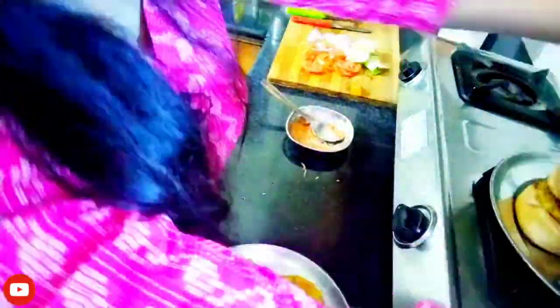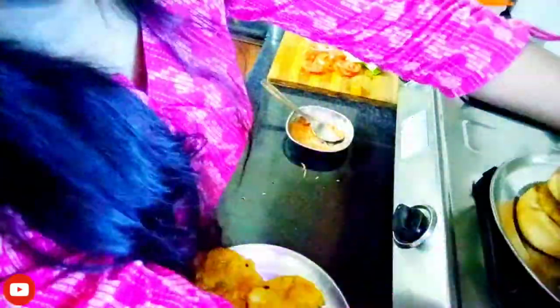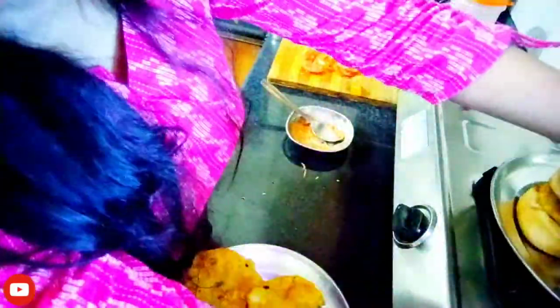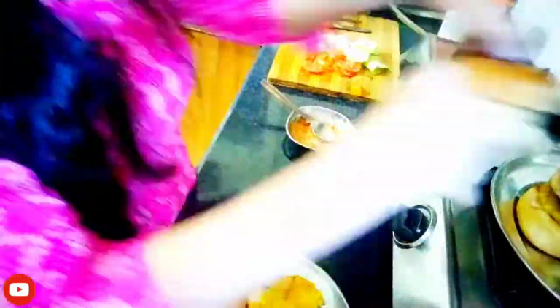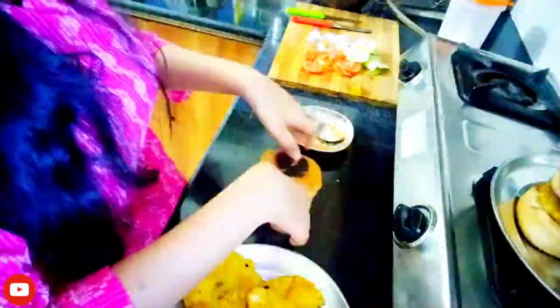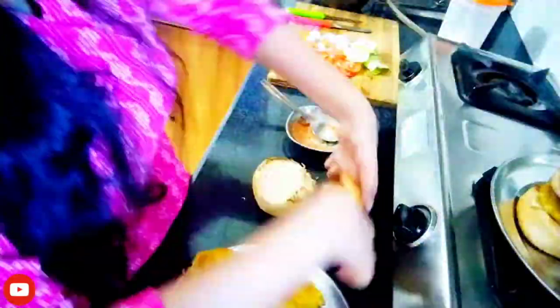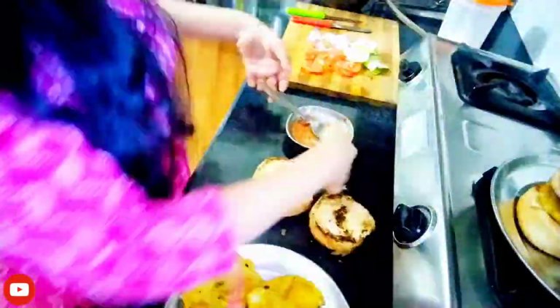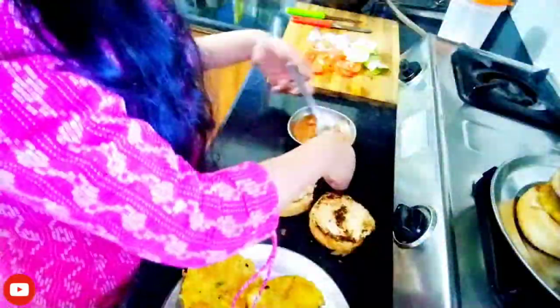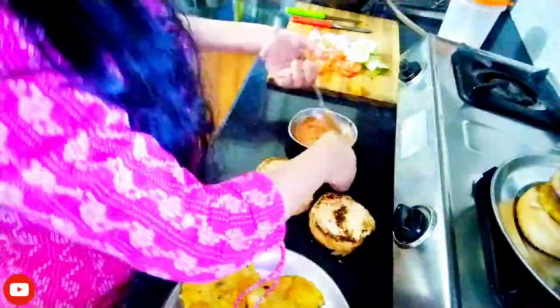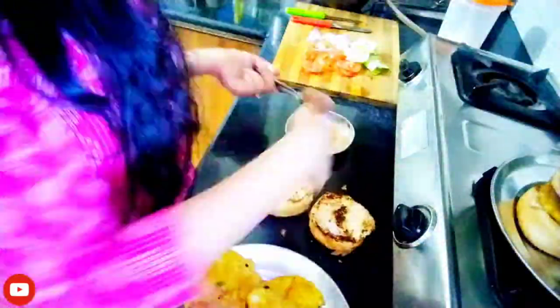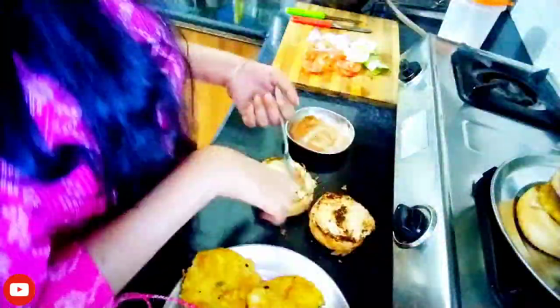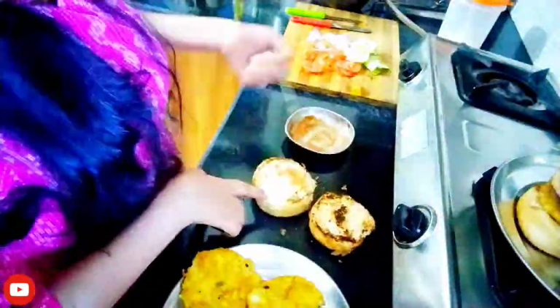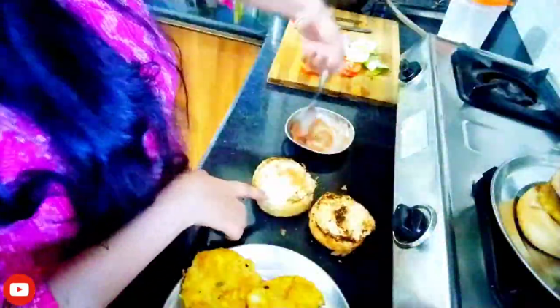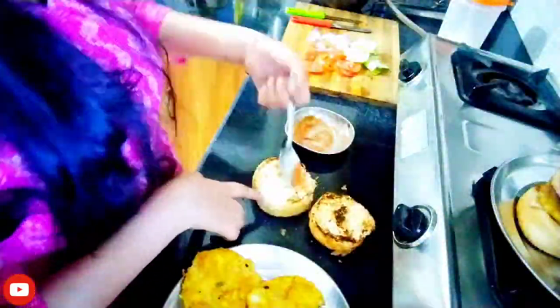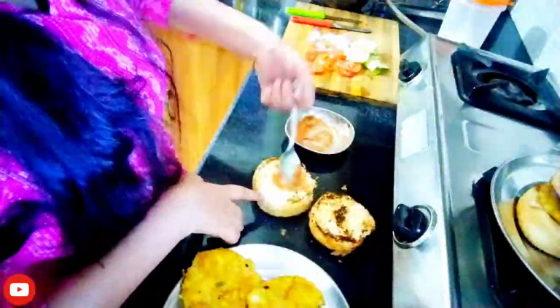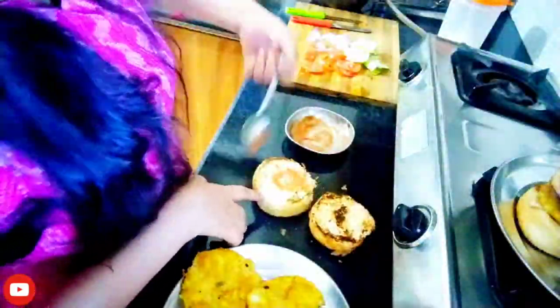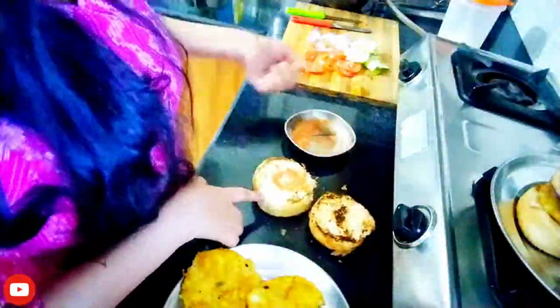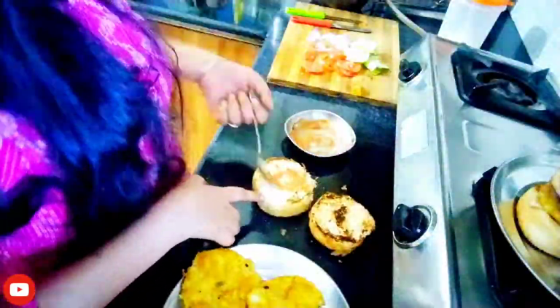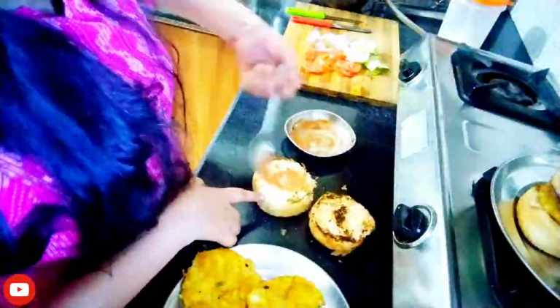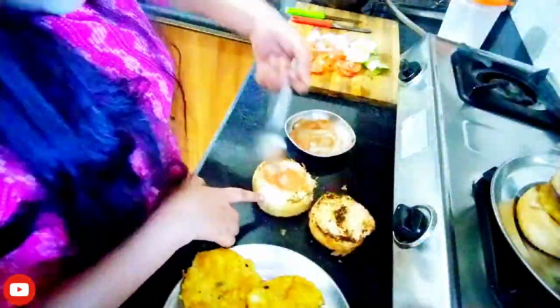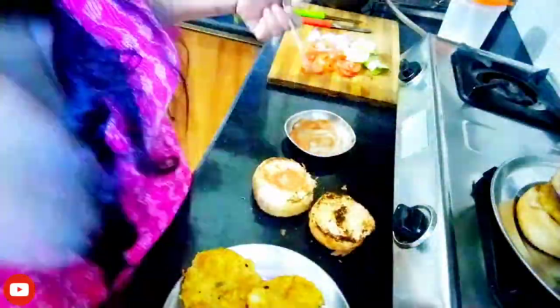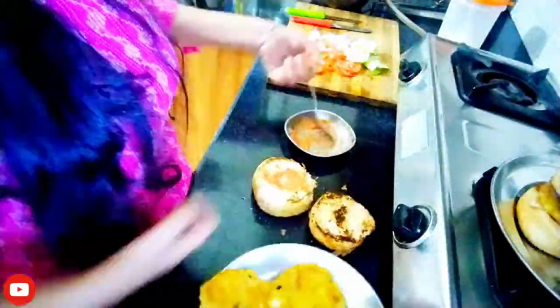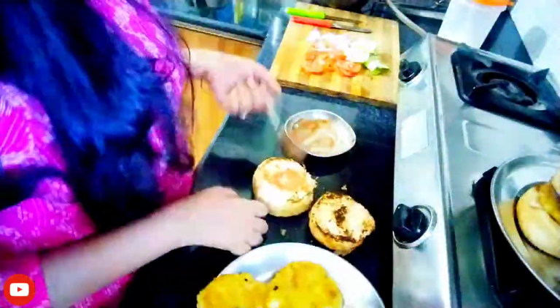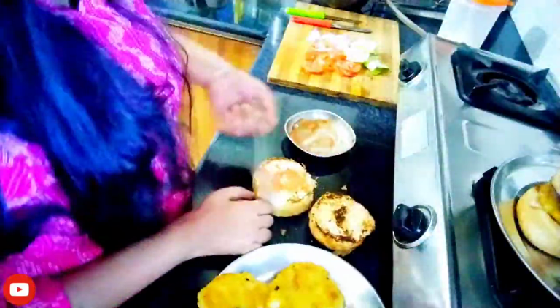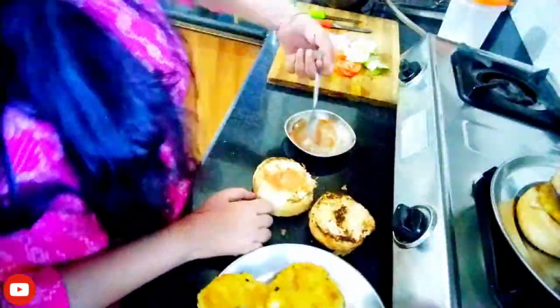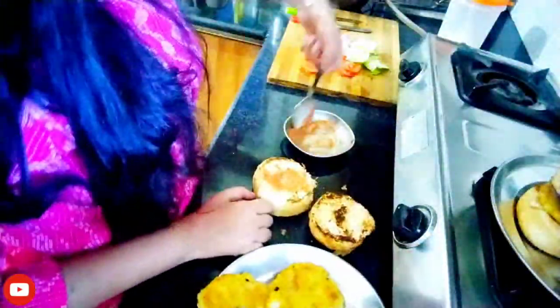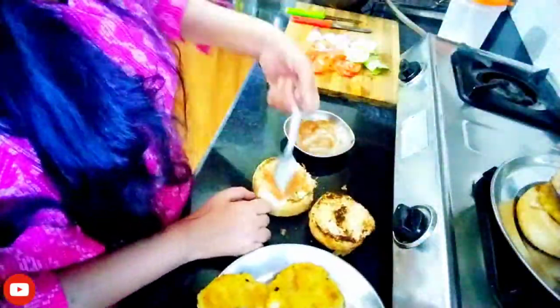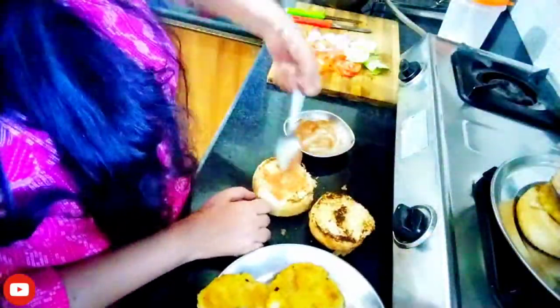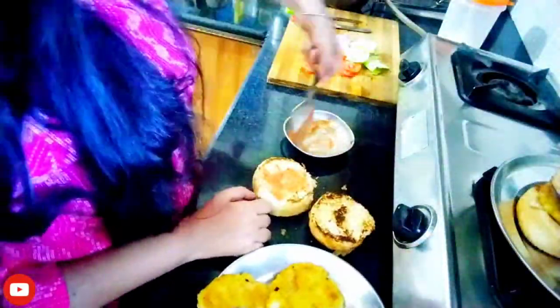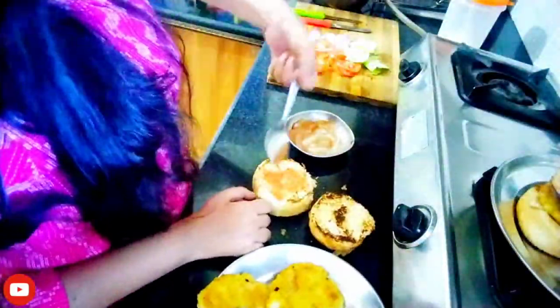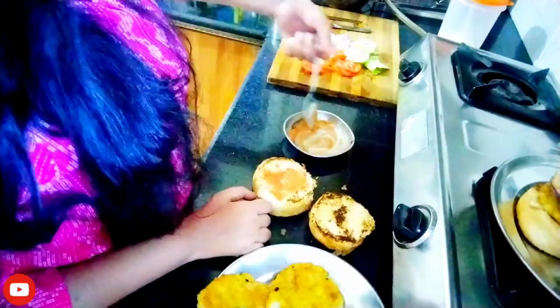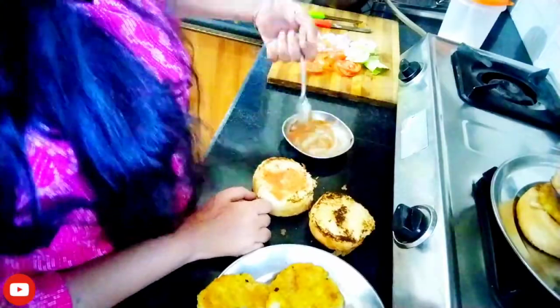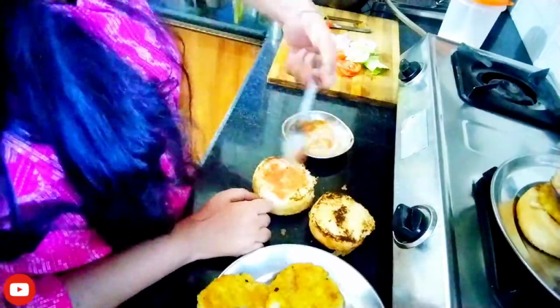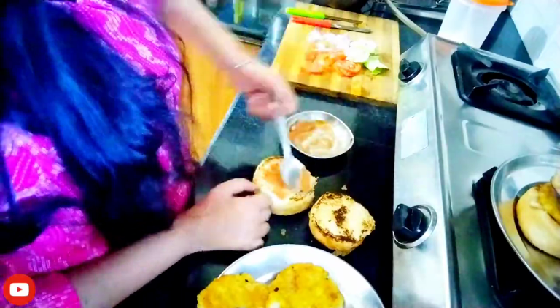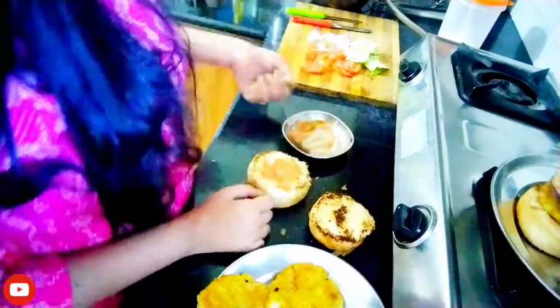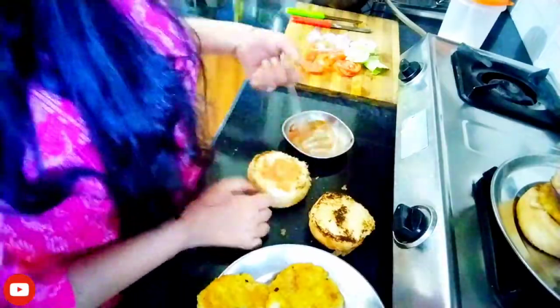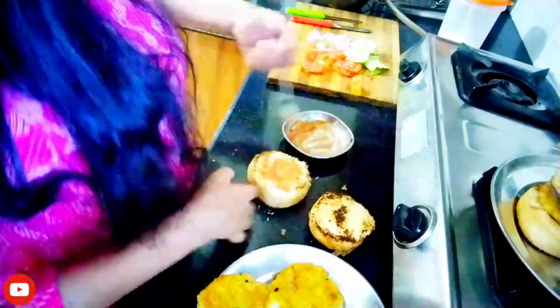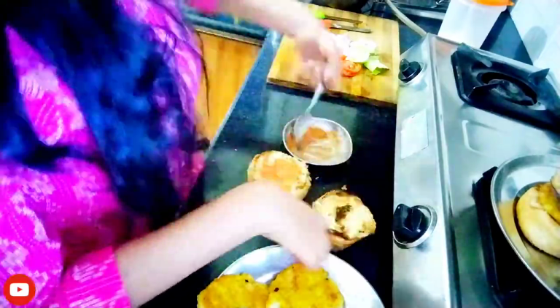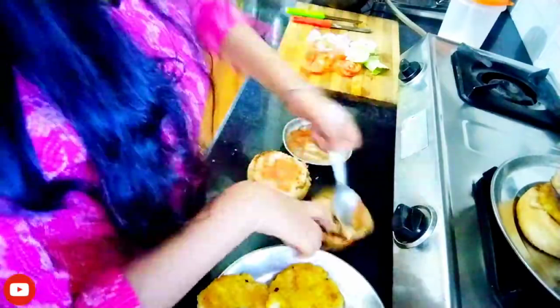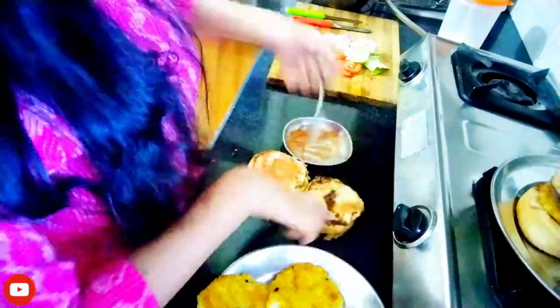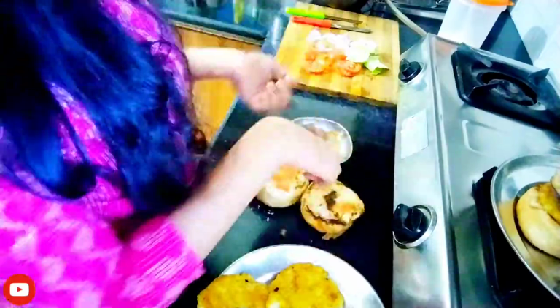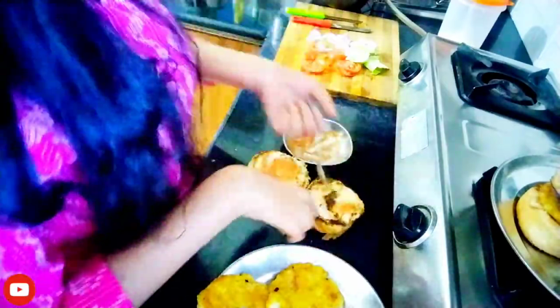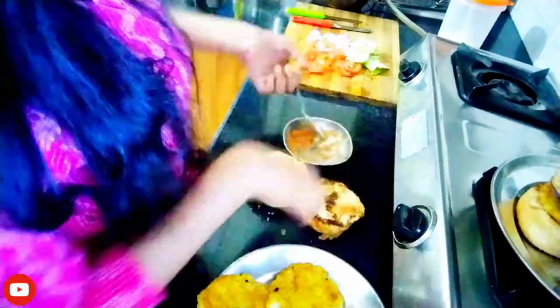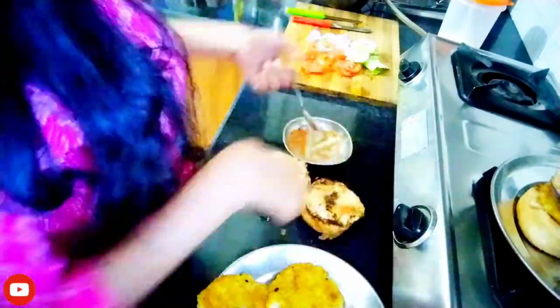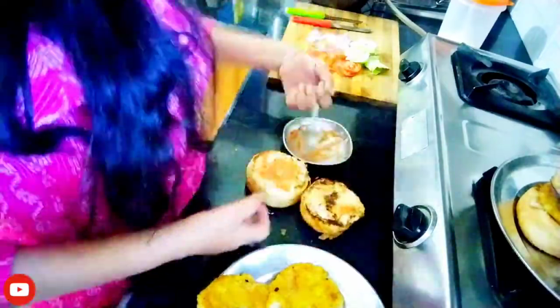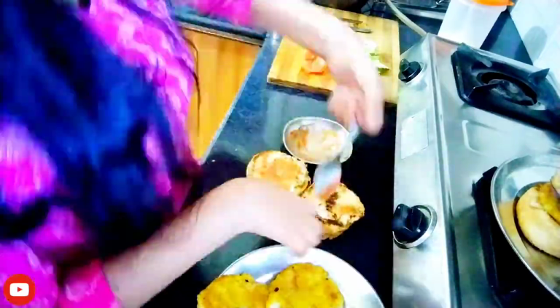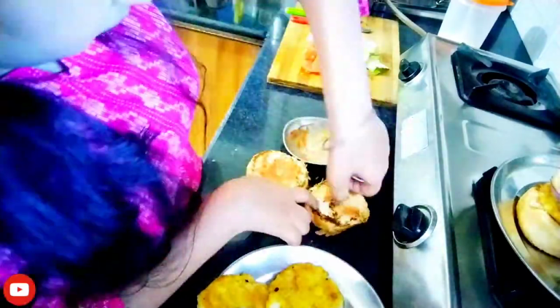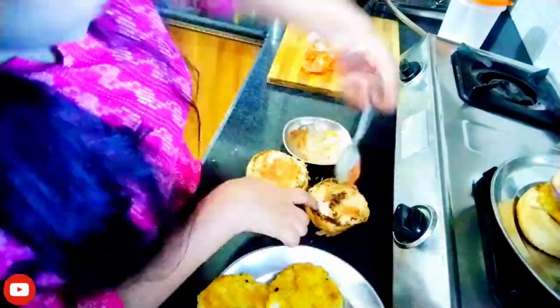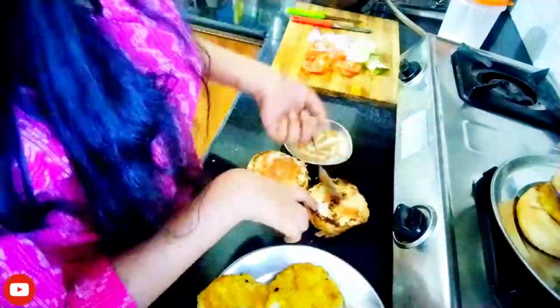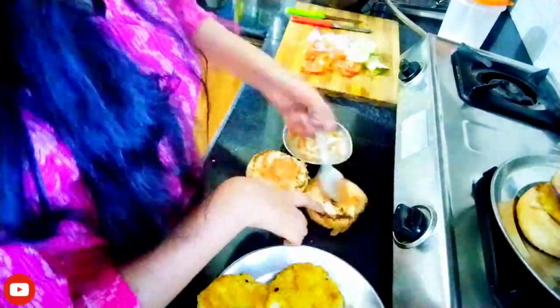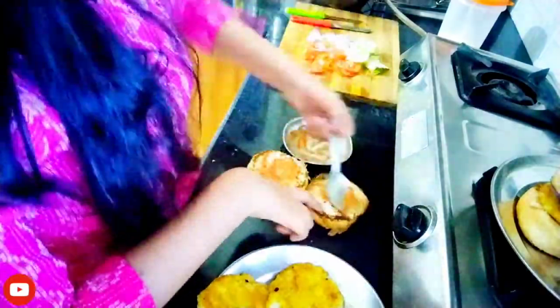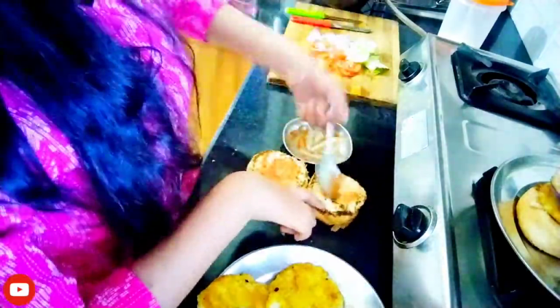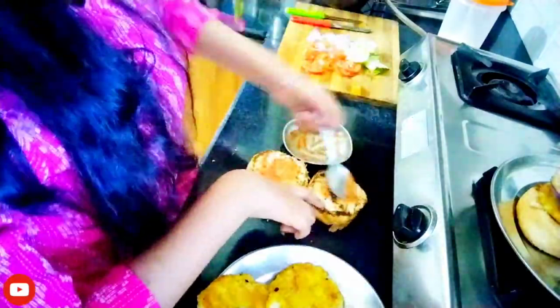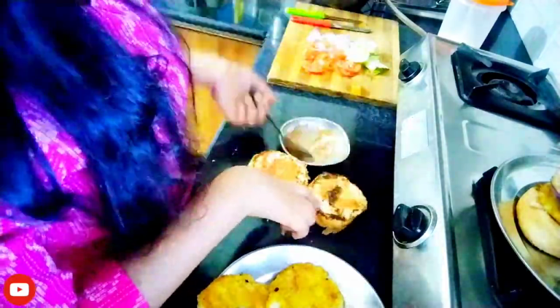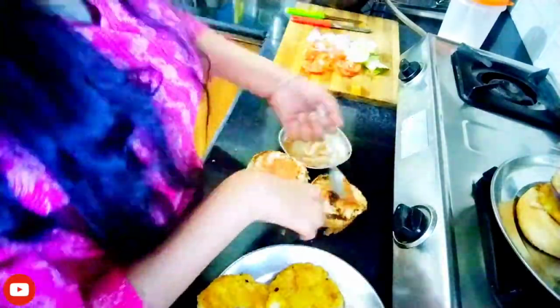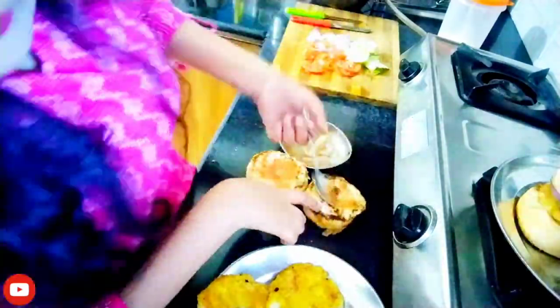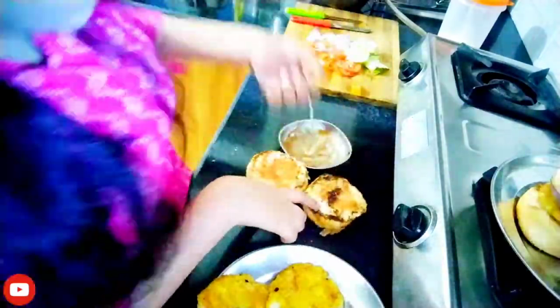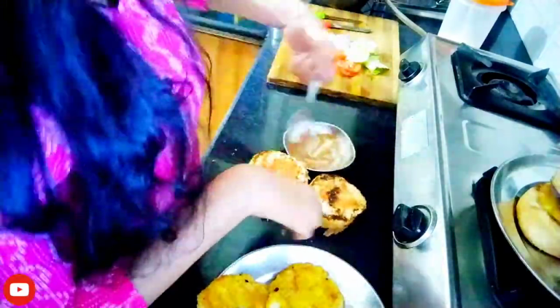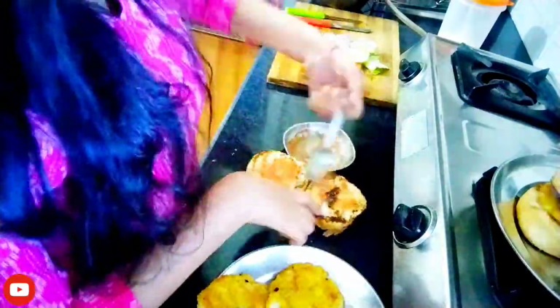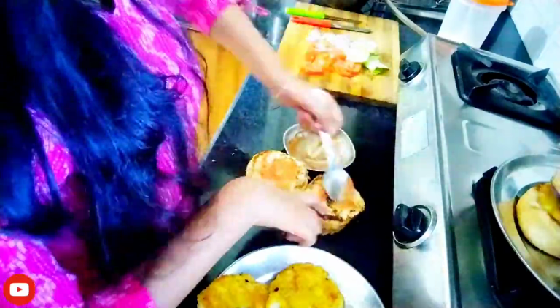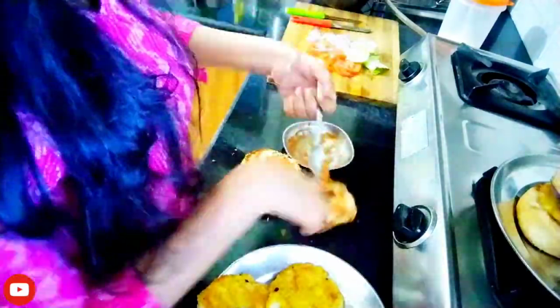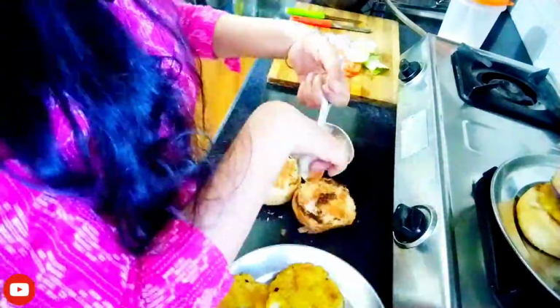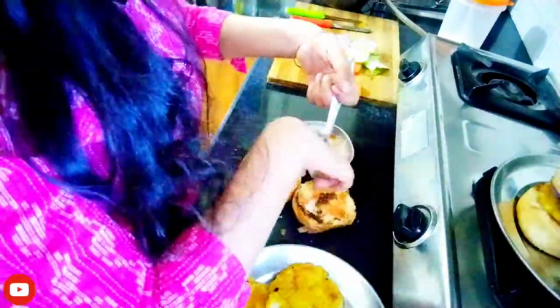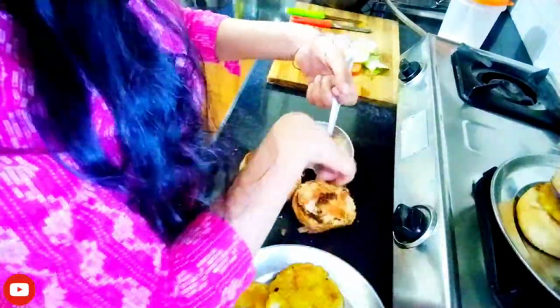Onion, tomato, cabbage, etc. Now we will make the whole burger.